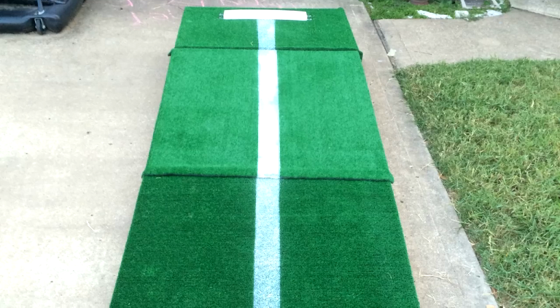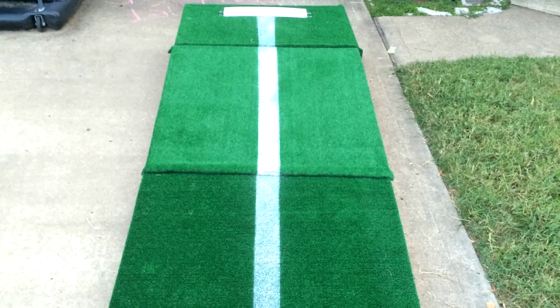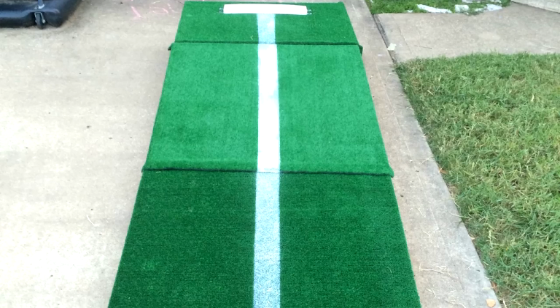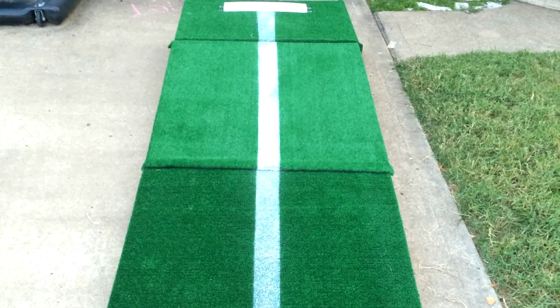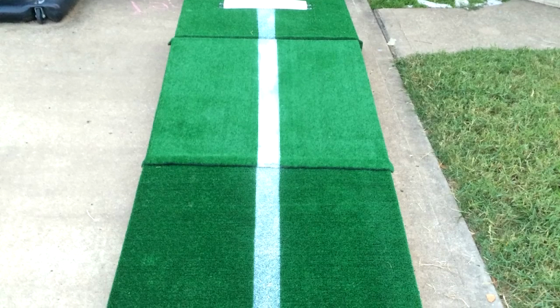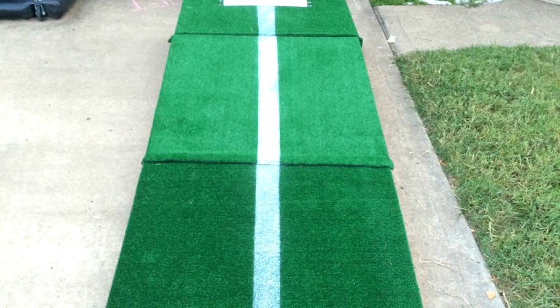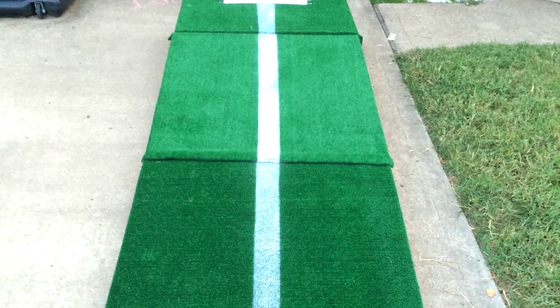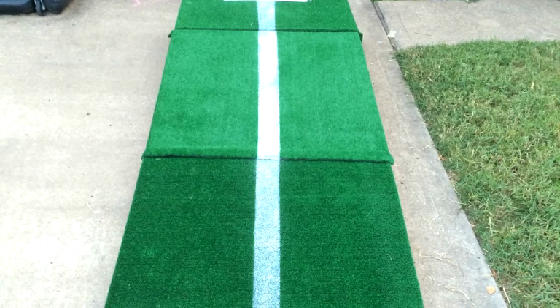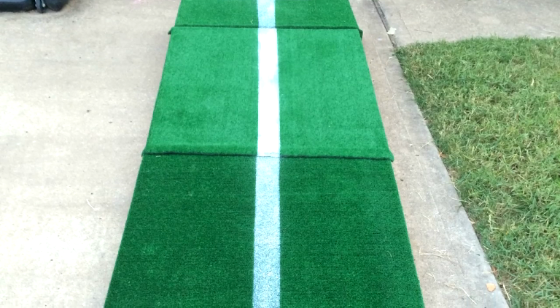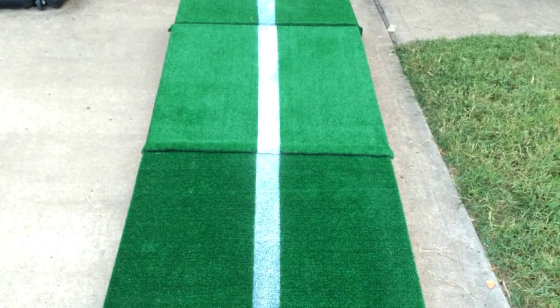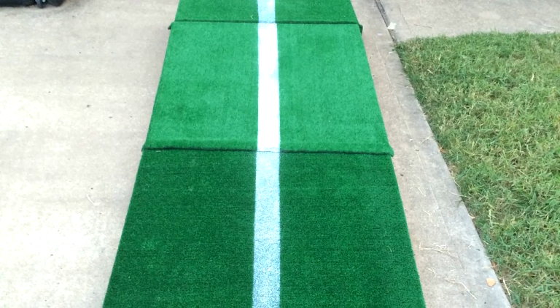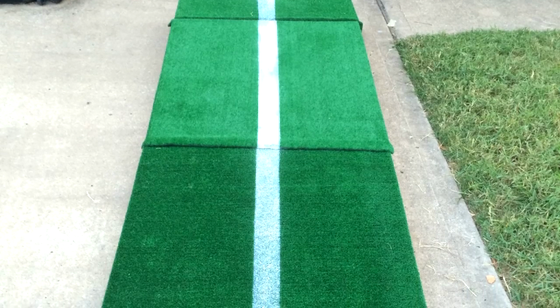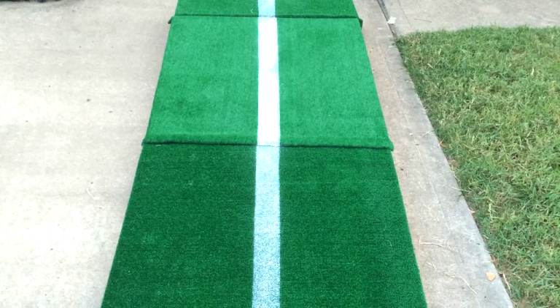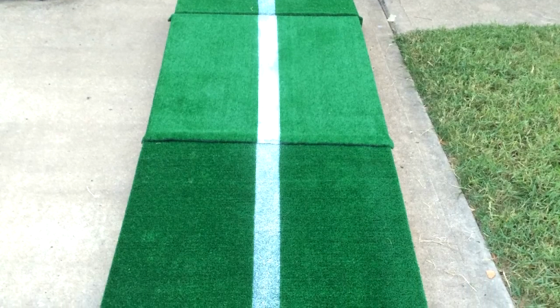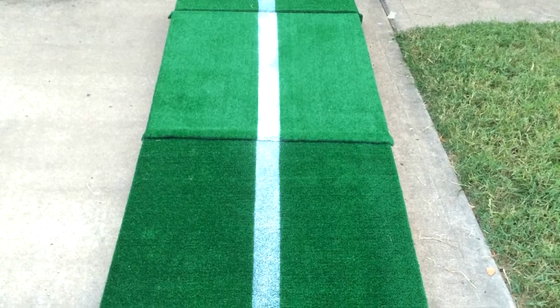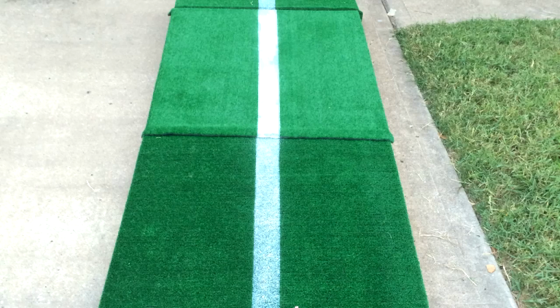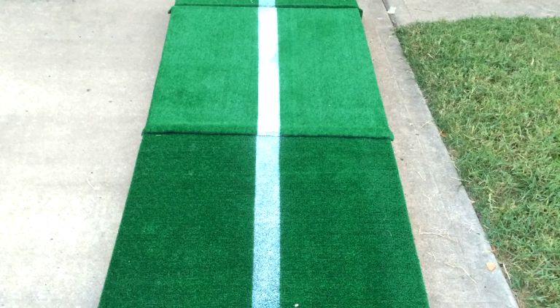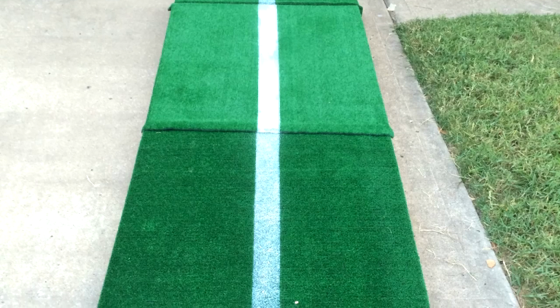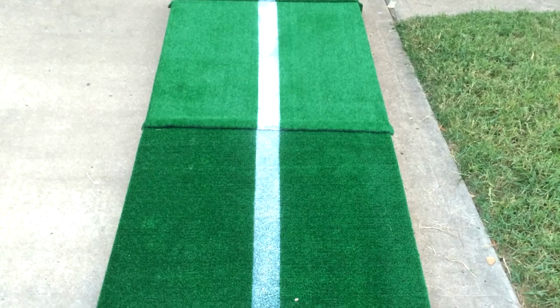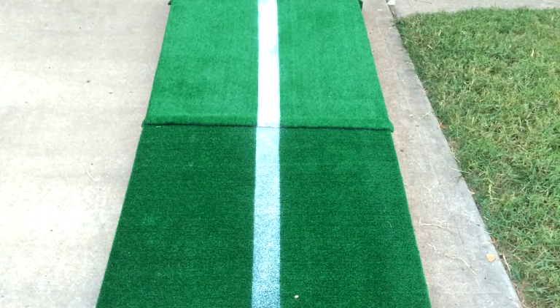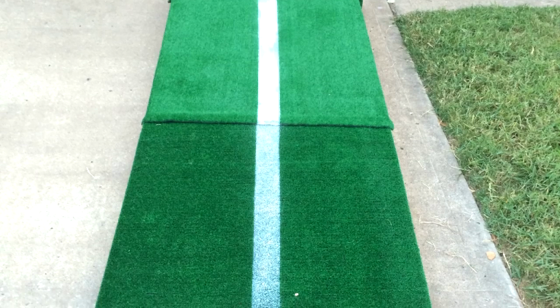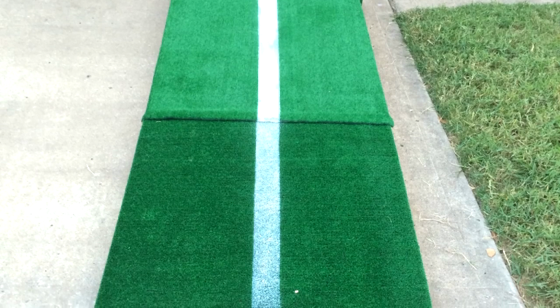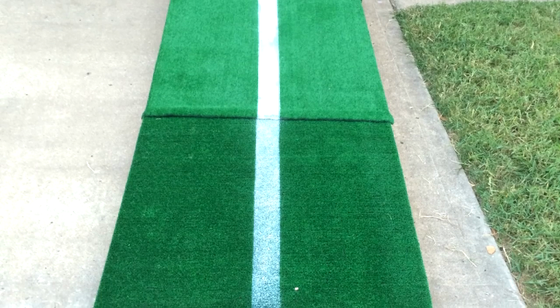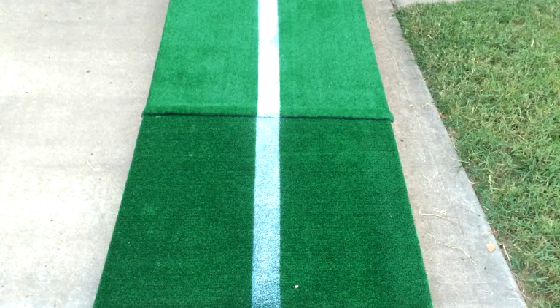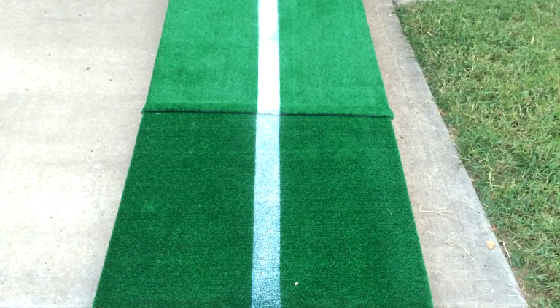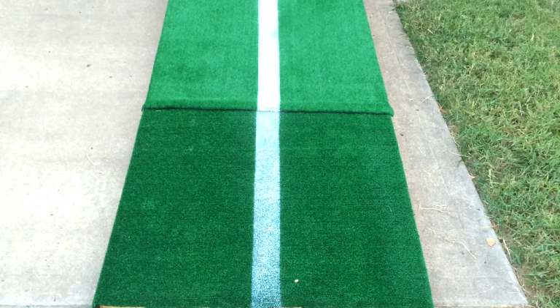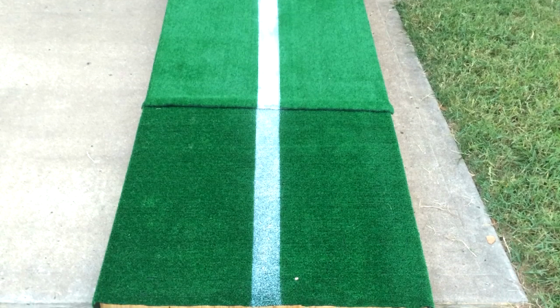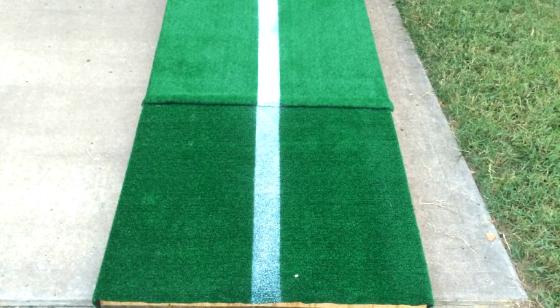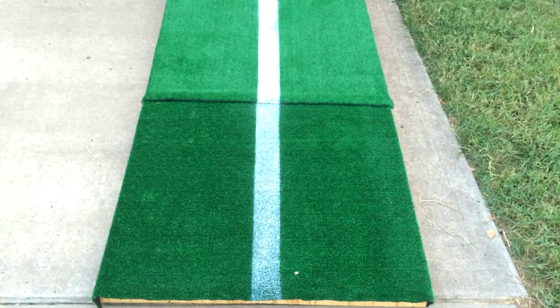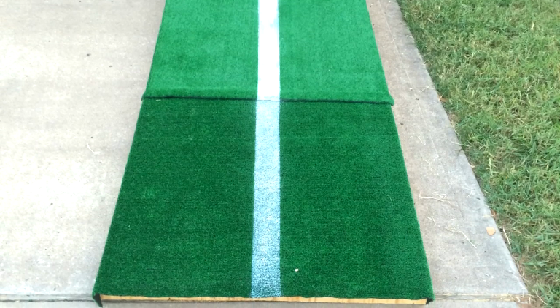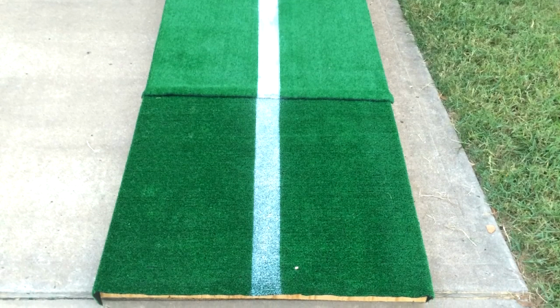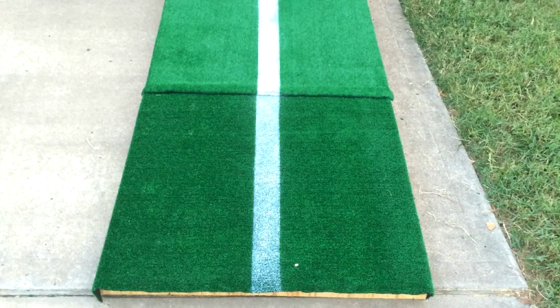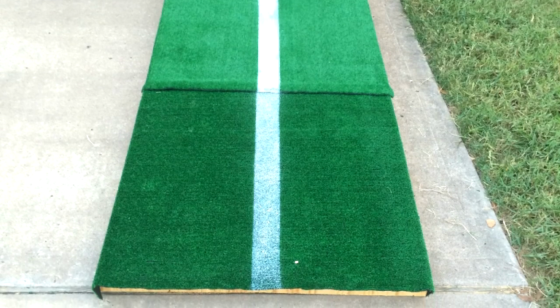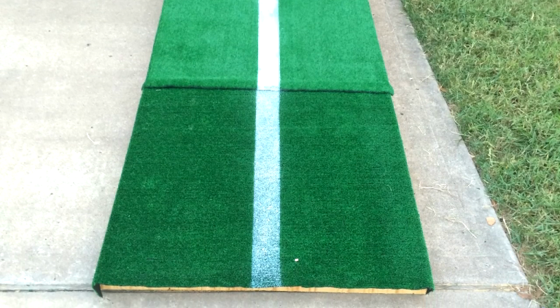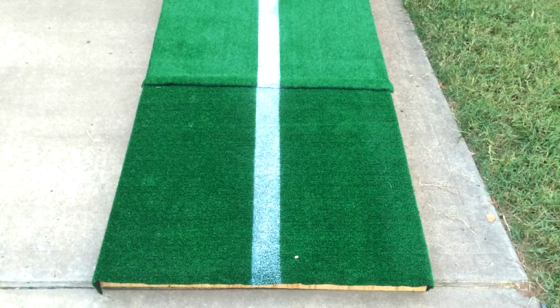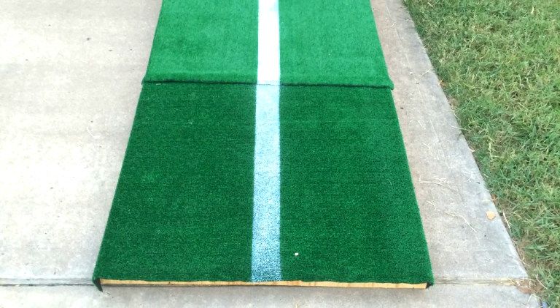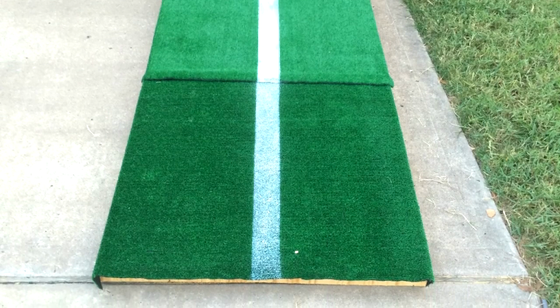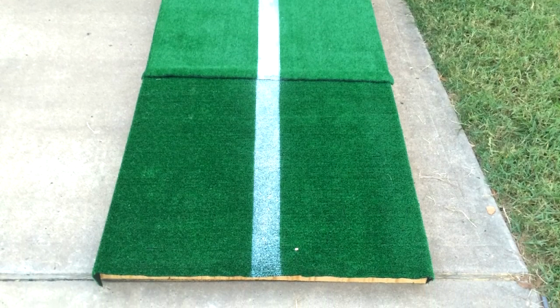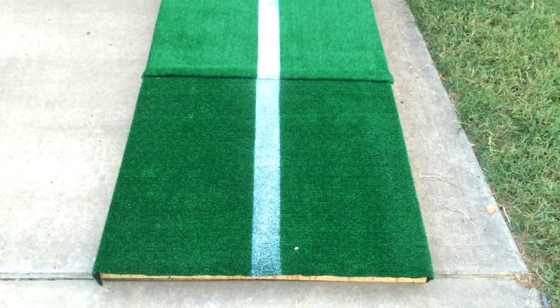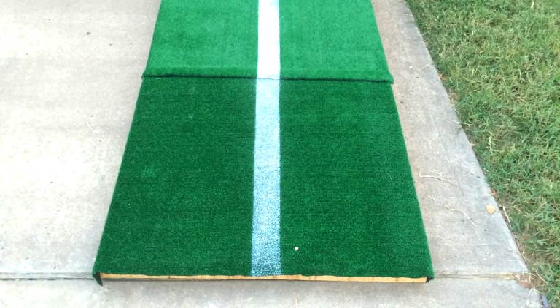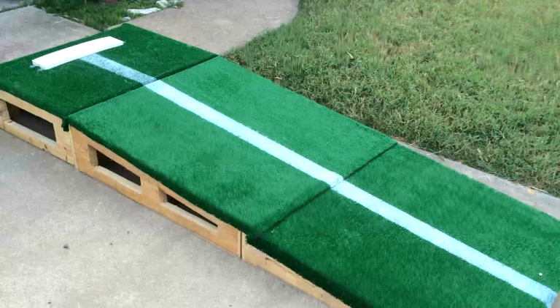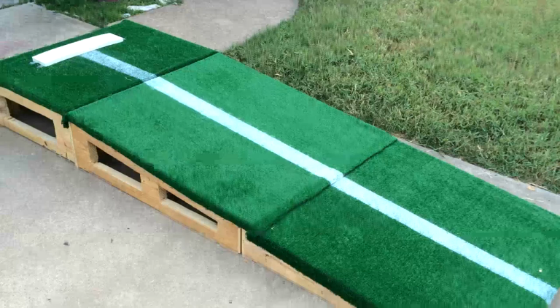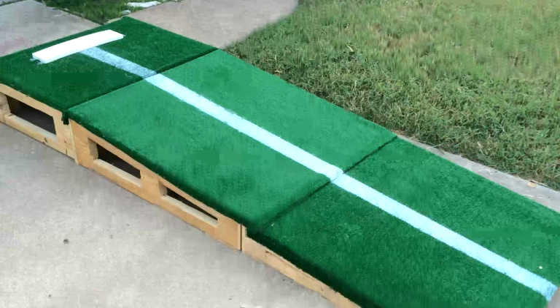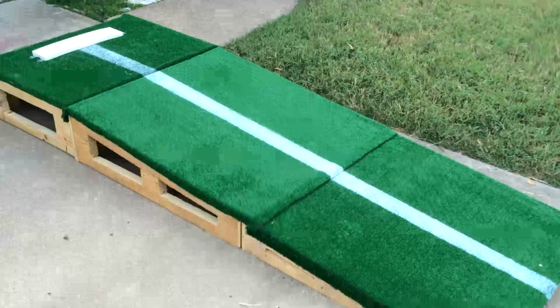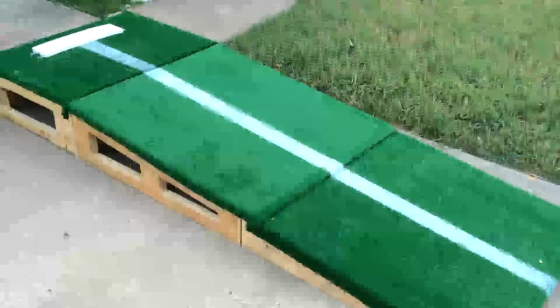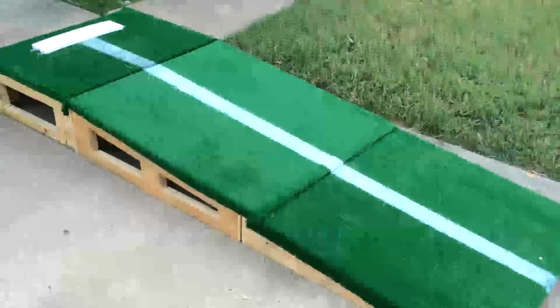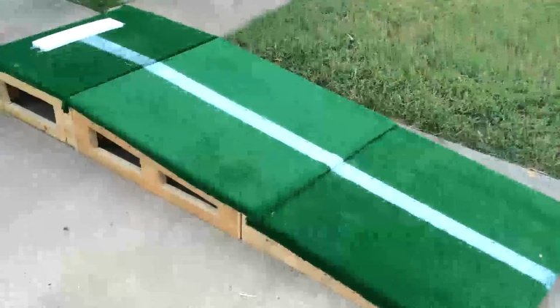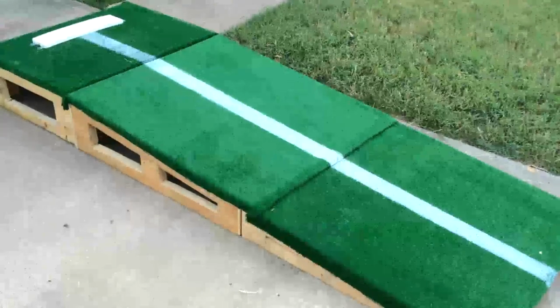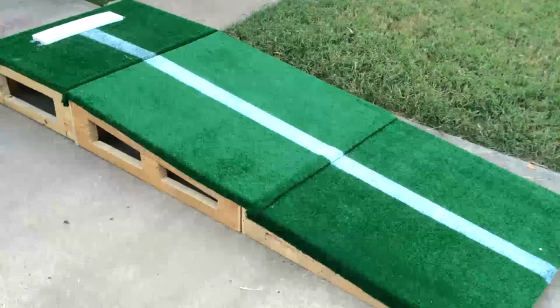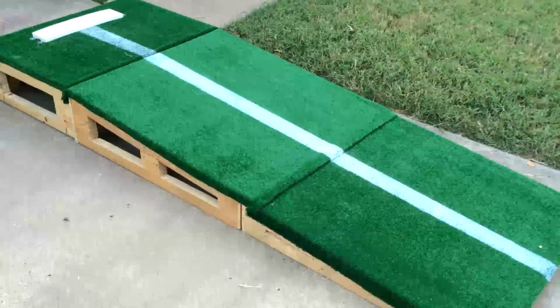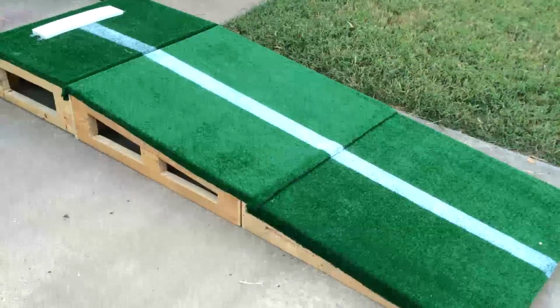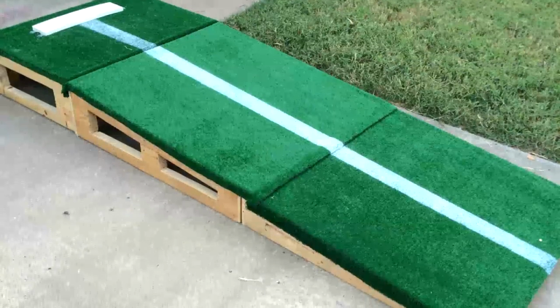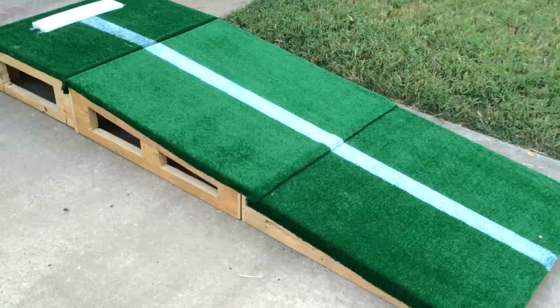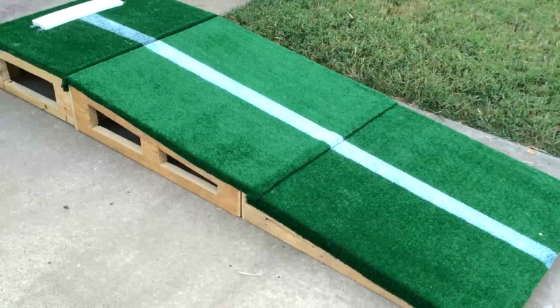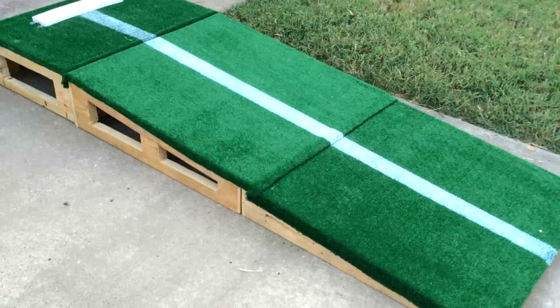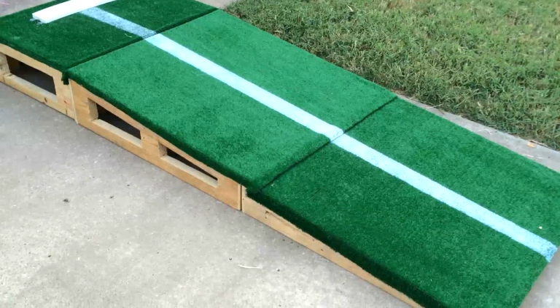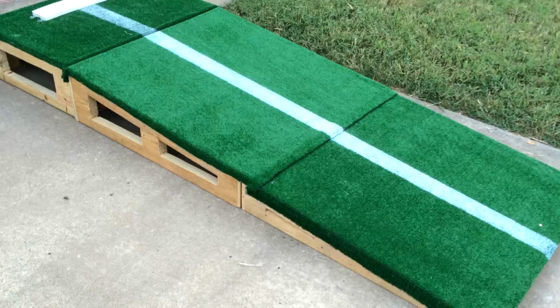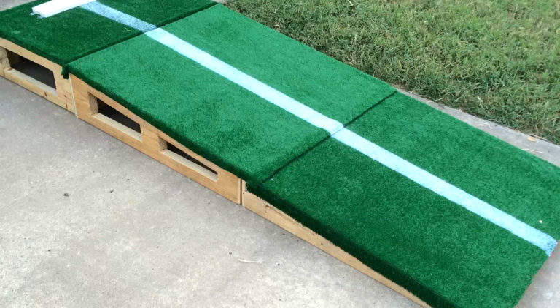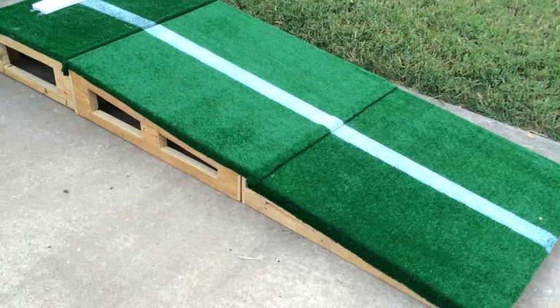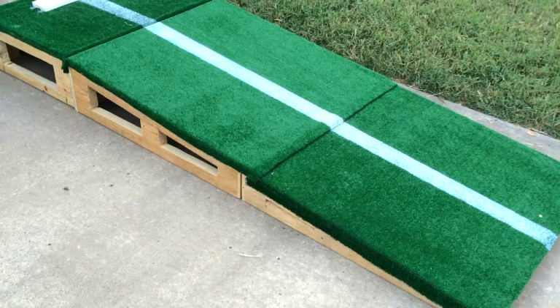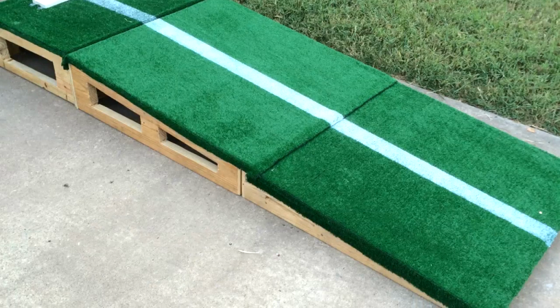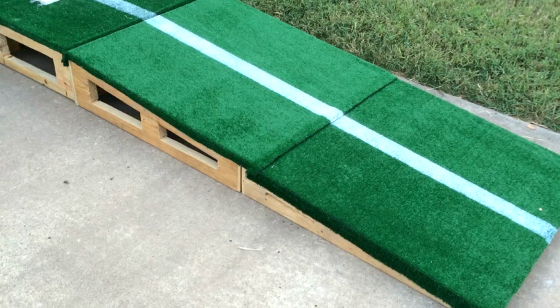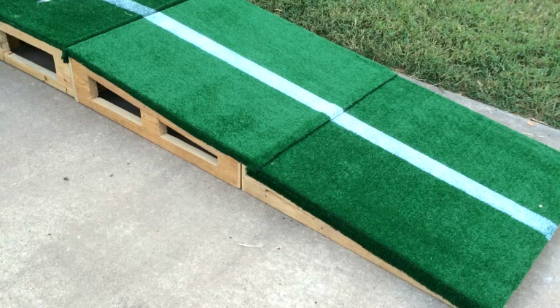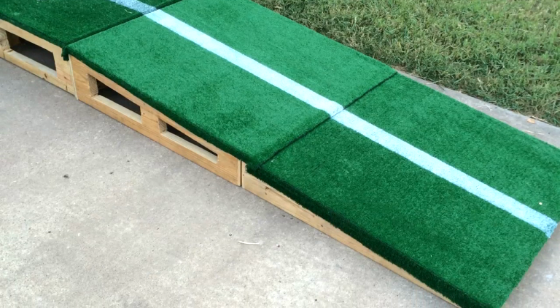Once the turf was completed, I took some heat to the edges to stop the turf from coming apart. As you can see, I added a visual white line to help with the stride. Here are some clips of it completed and in use during our practices.